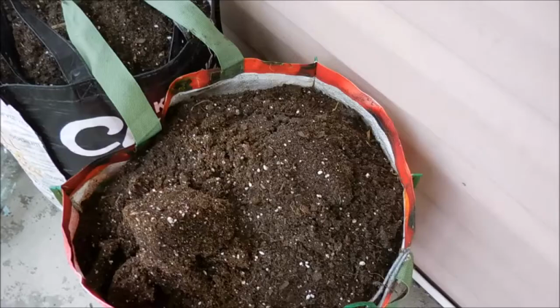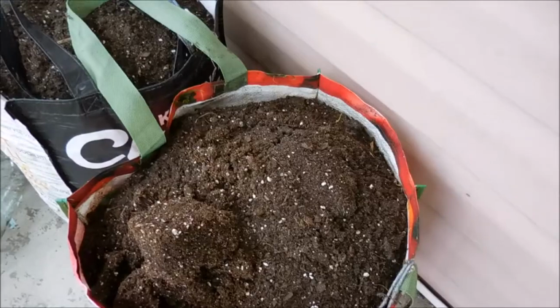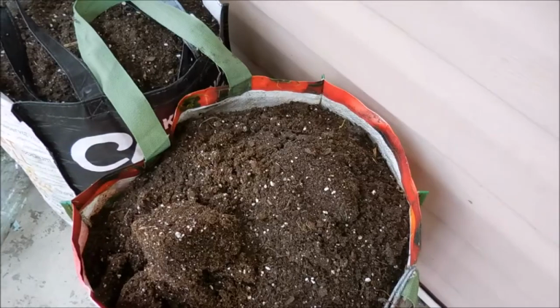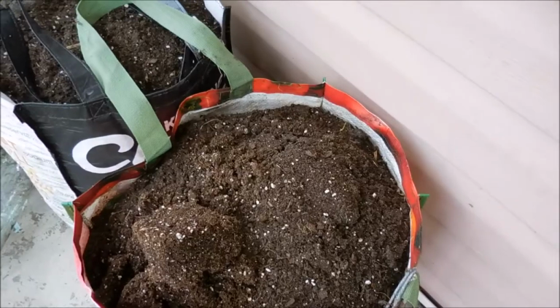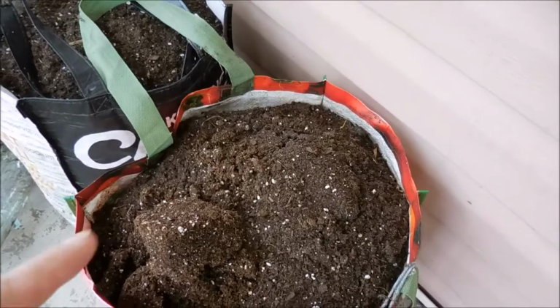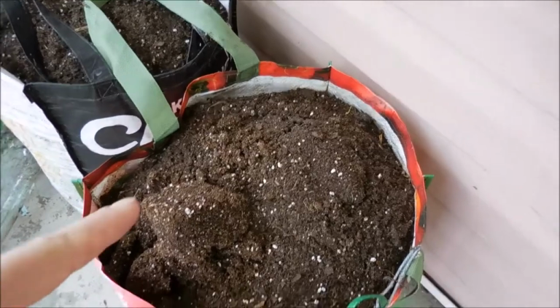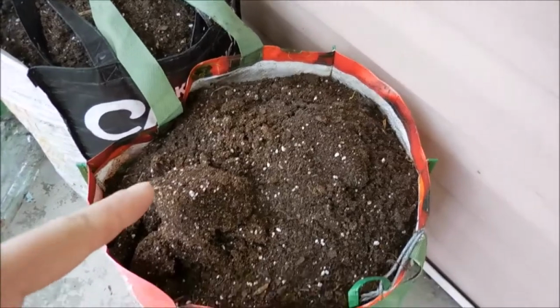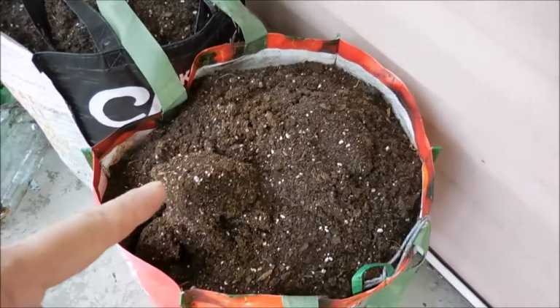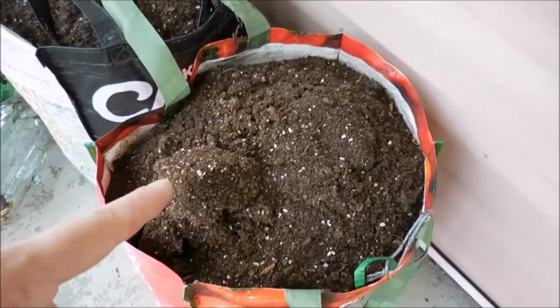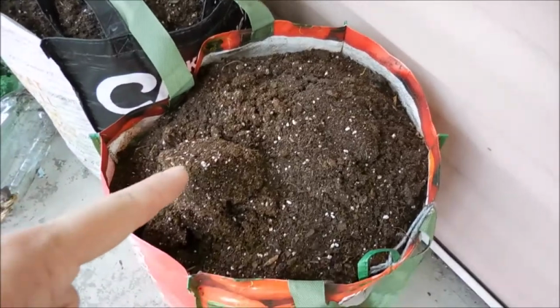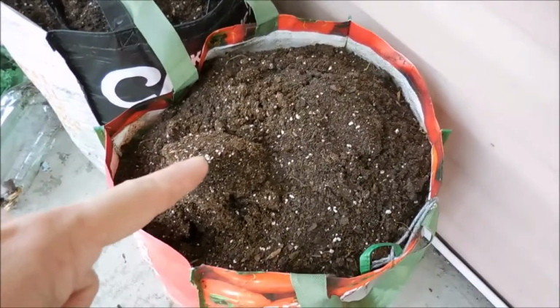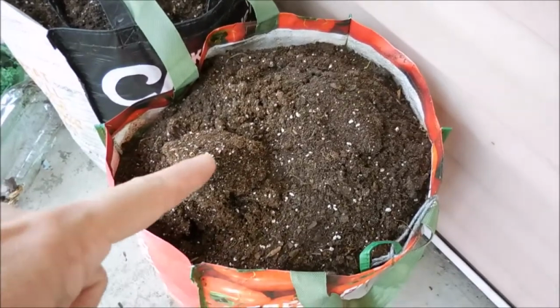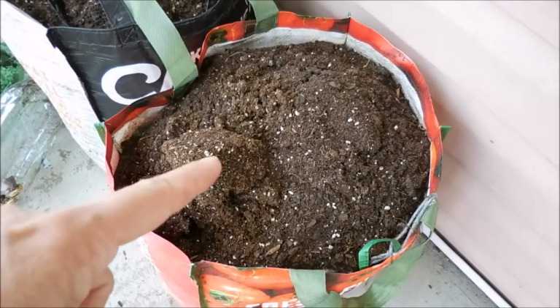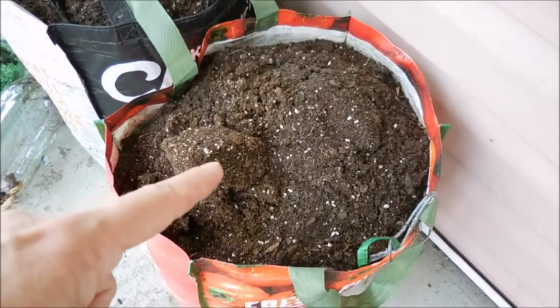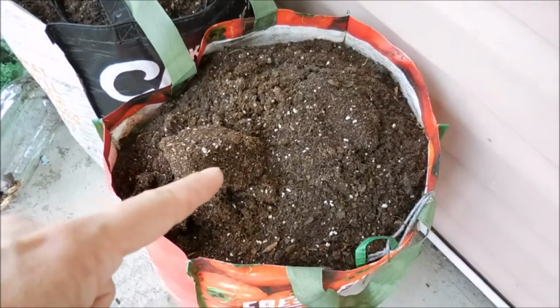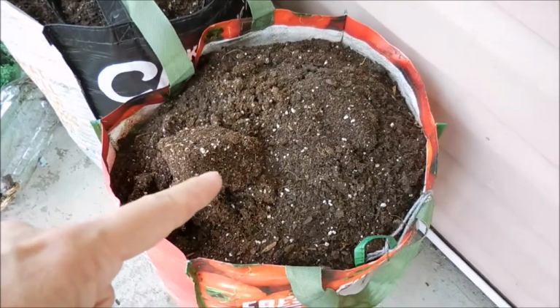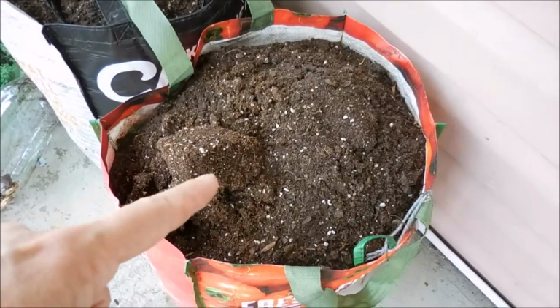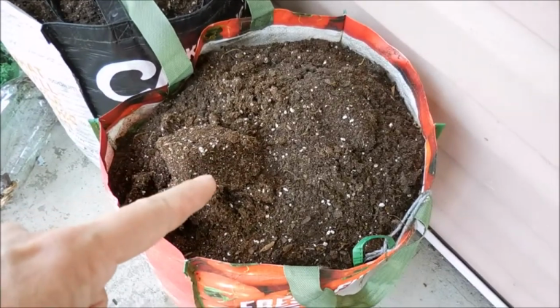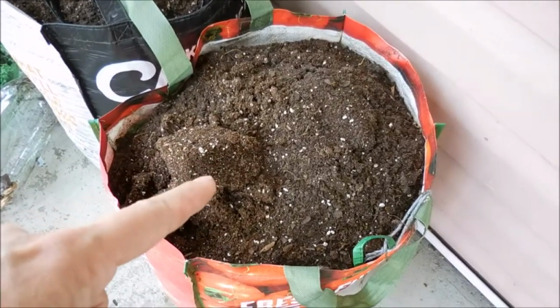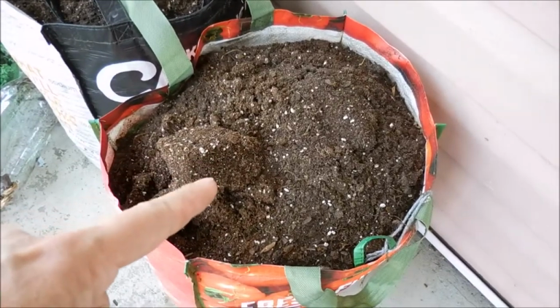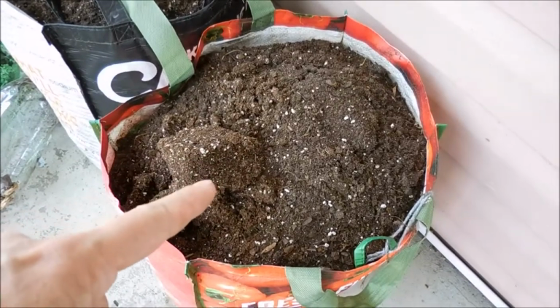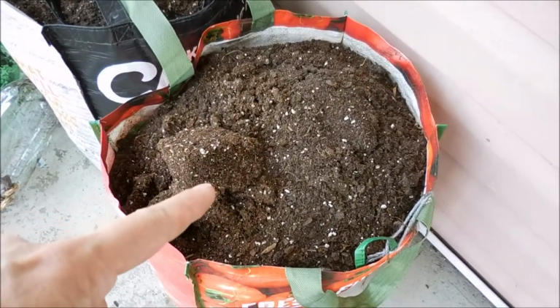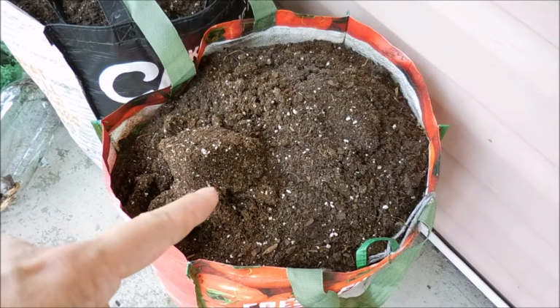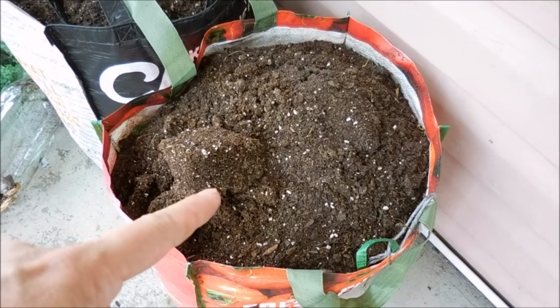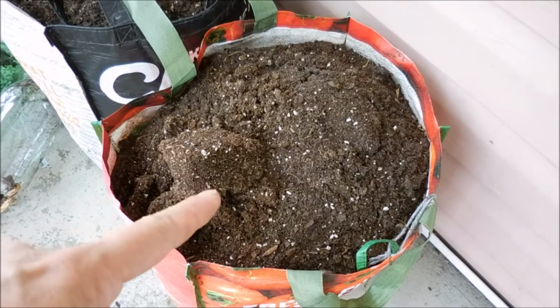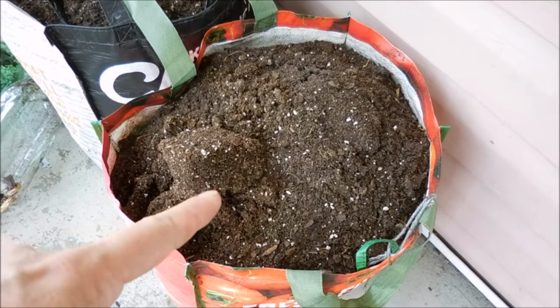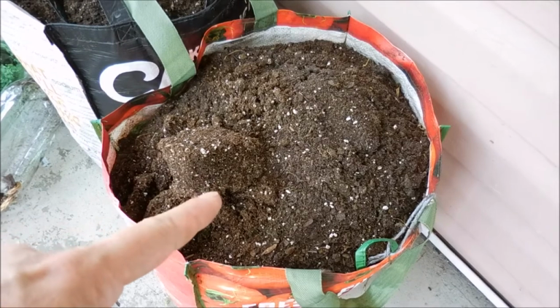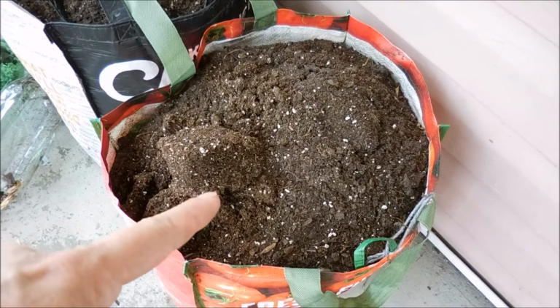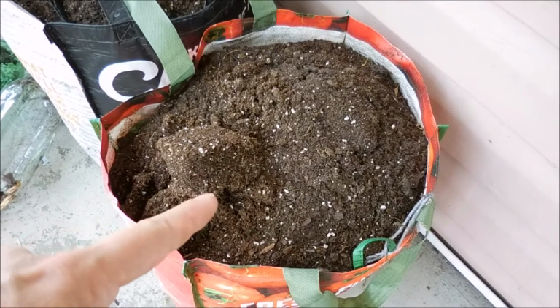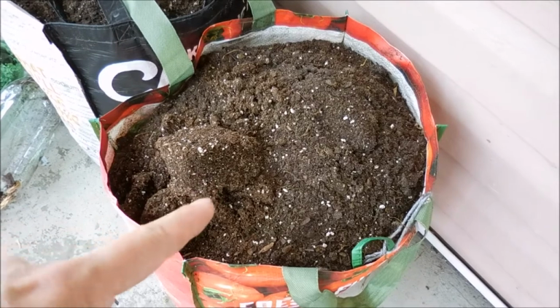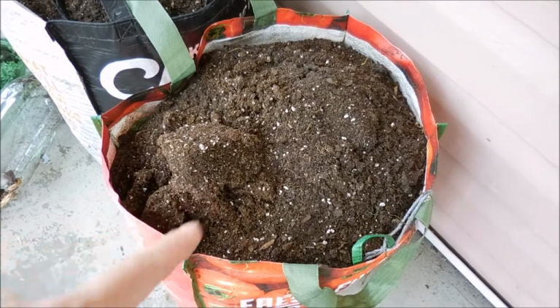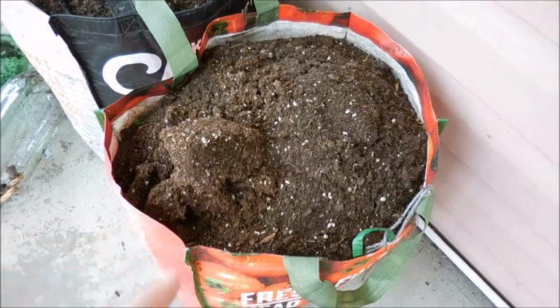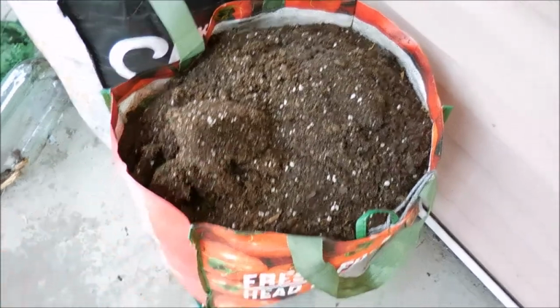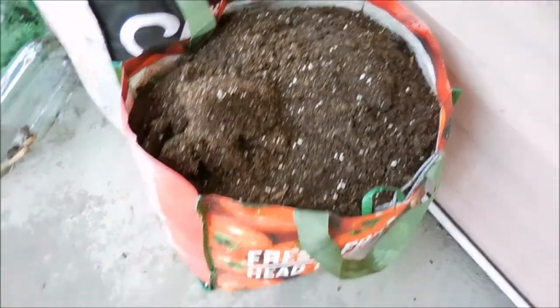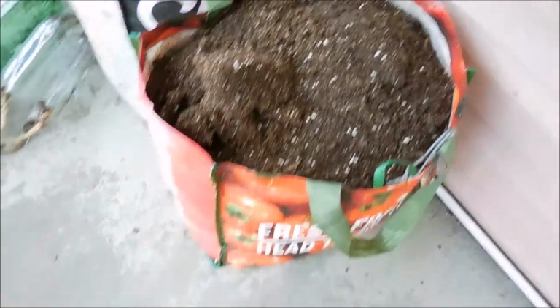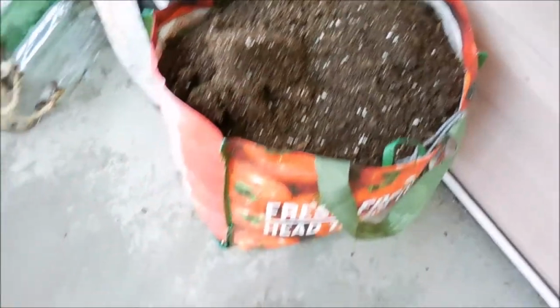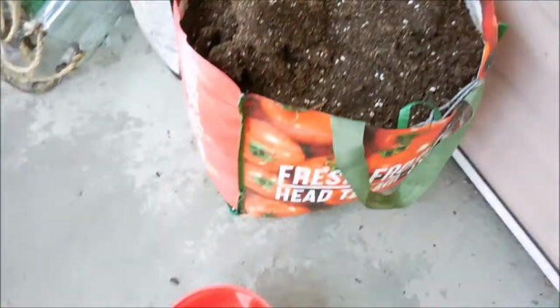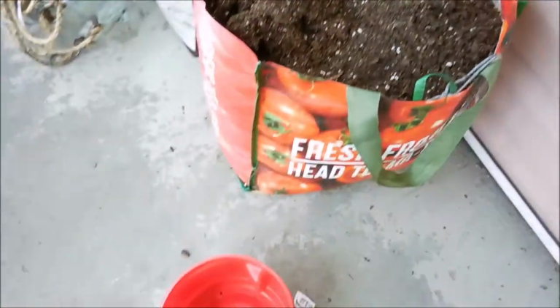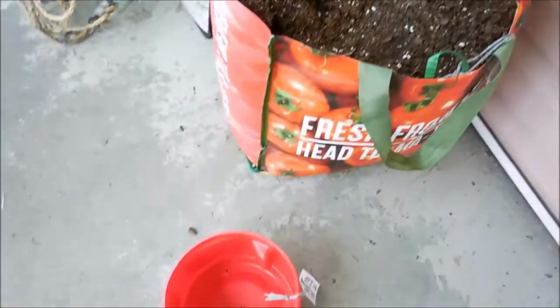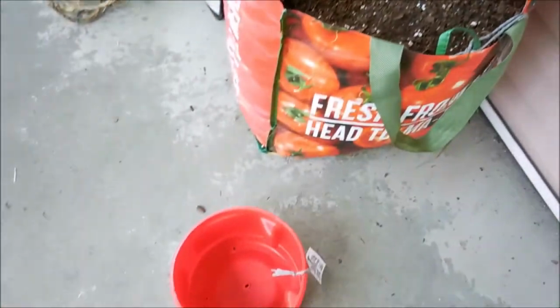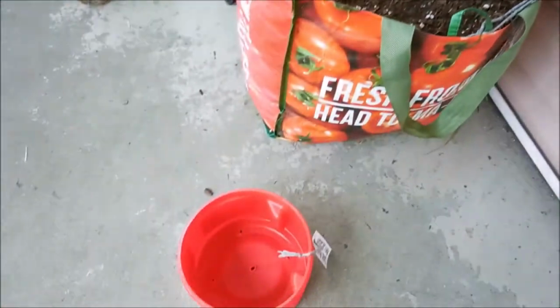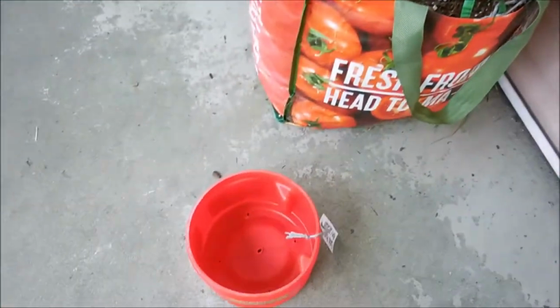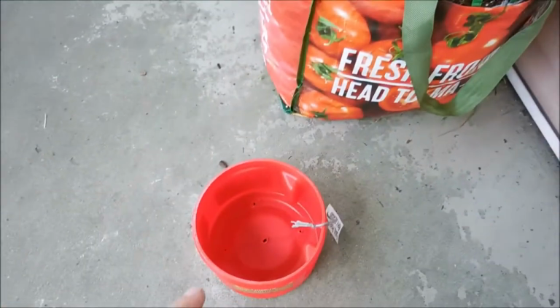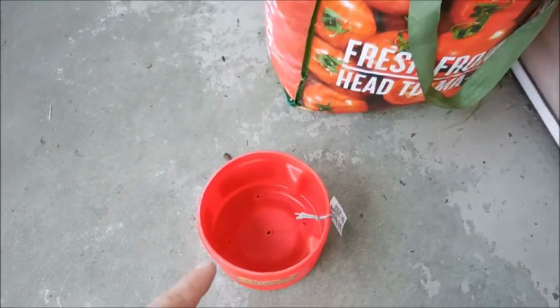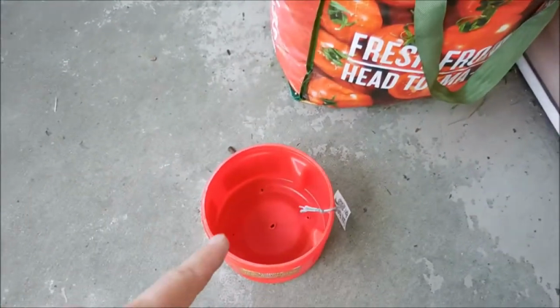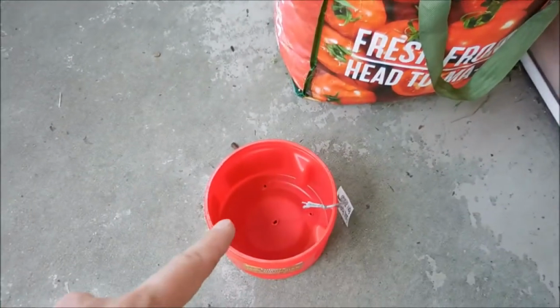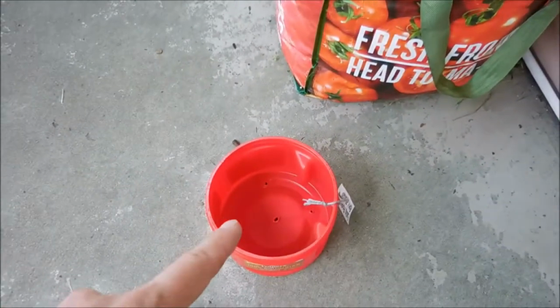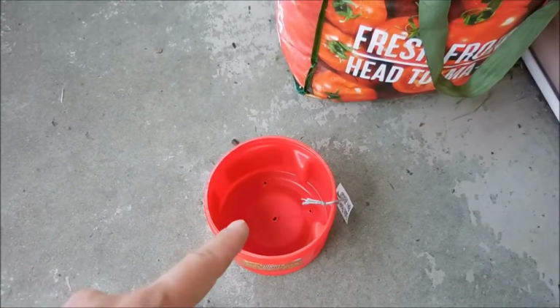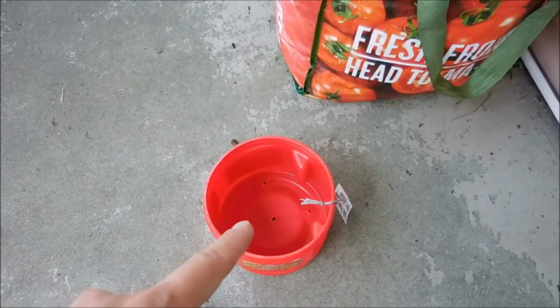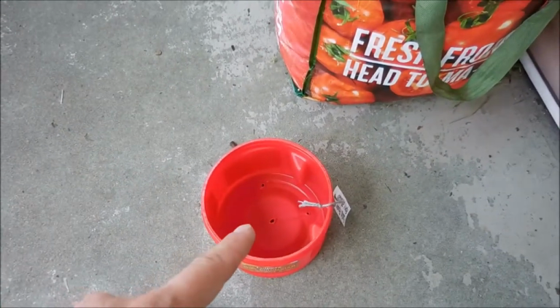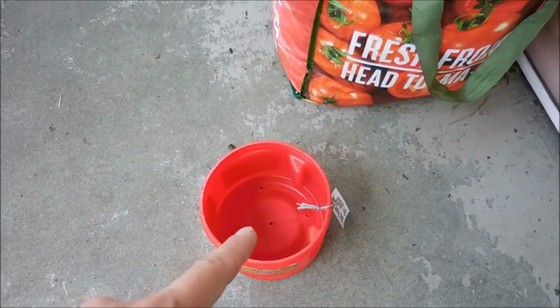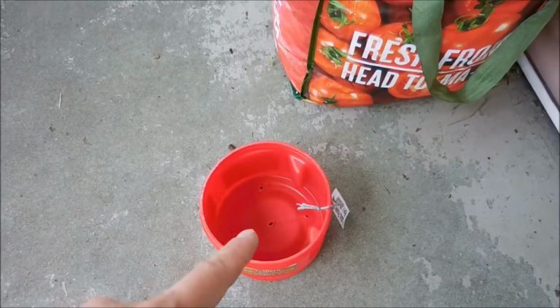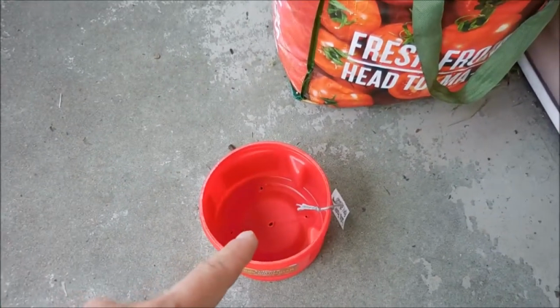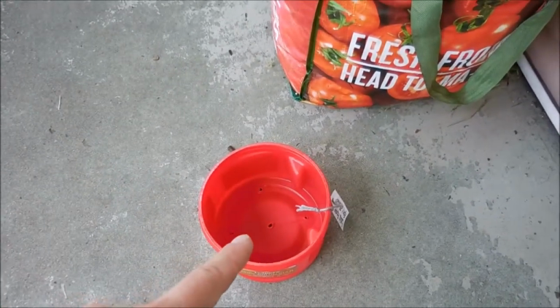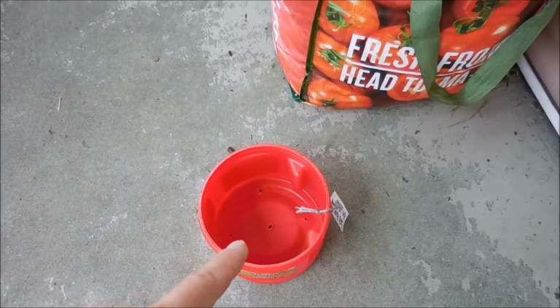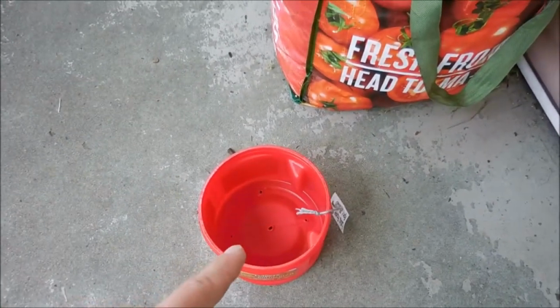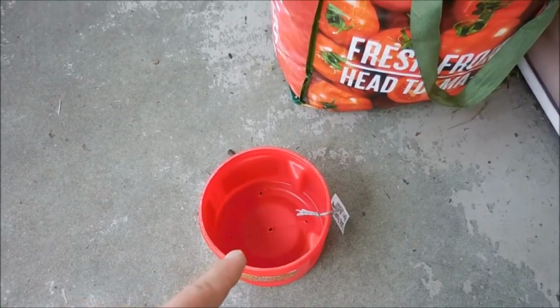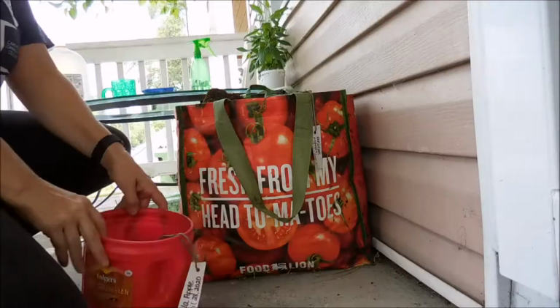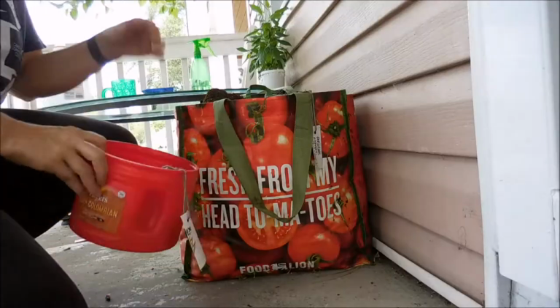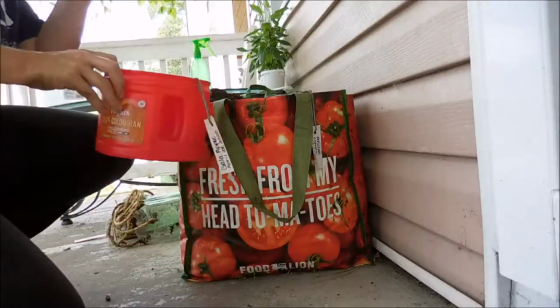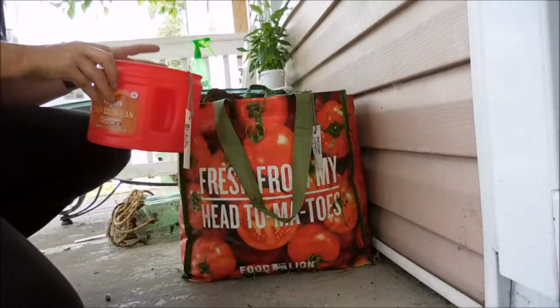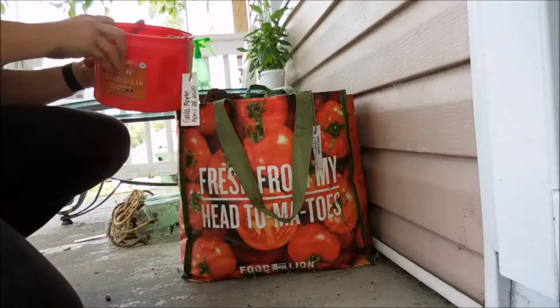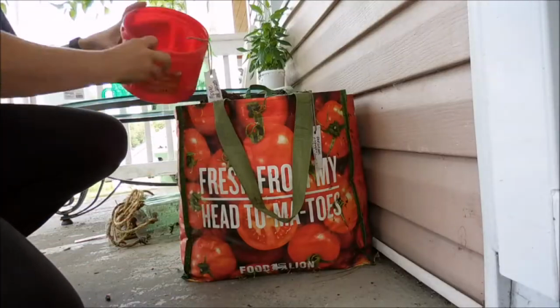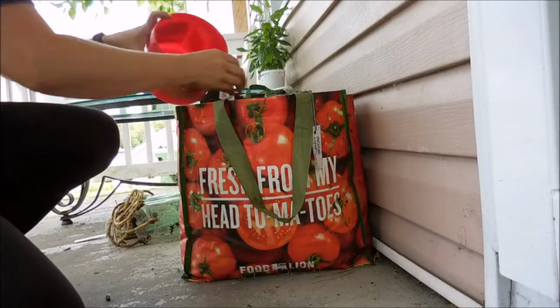So now I'm going to take some of this soil that I saved from the potato harvest and use that in some of my bigger pots — here's one.